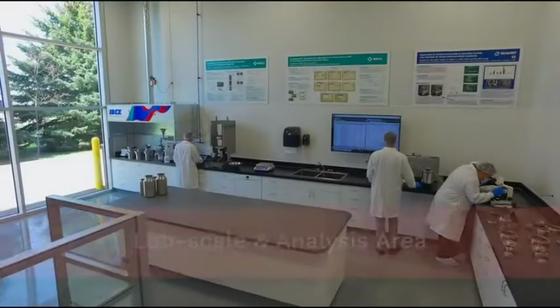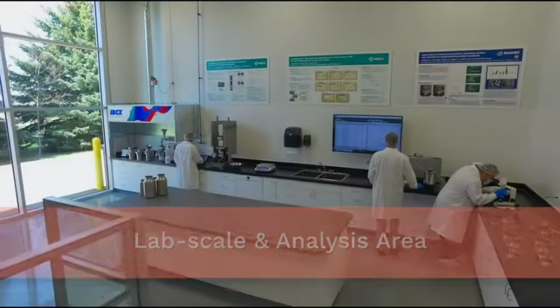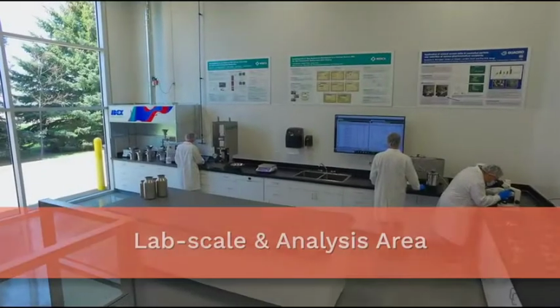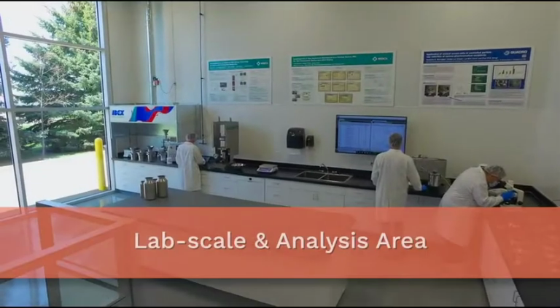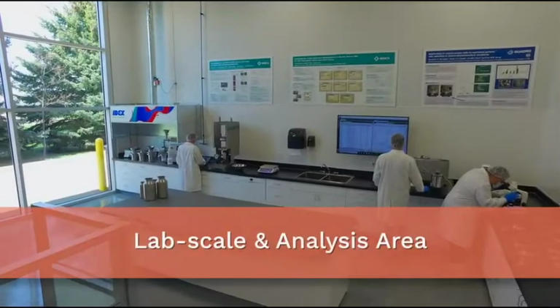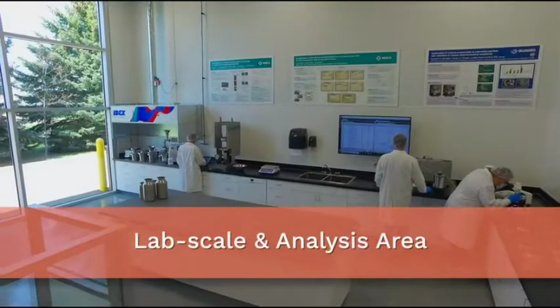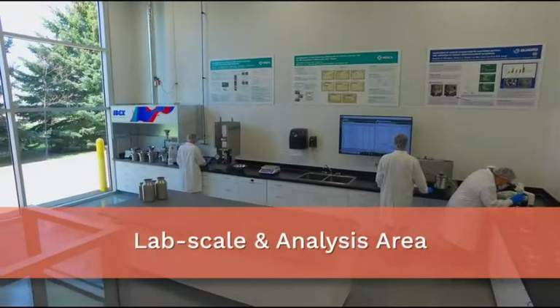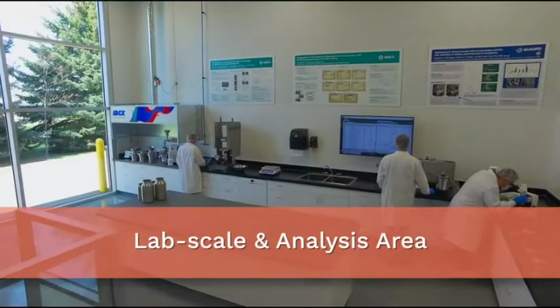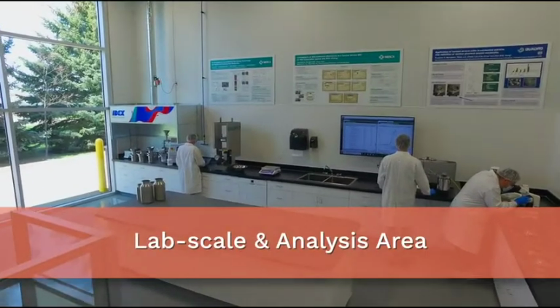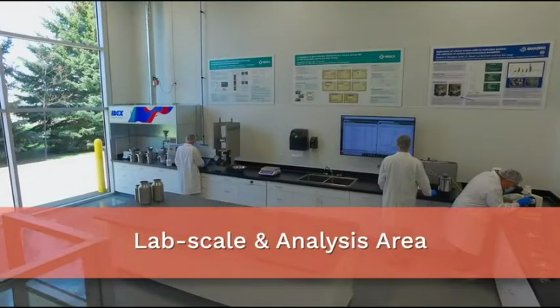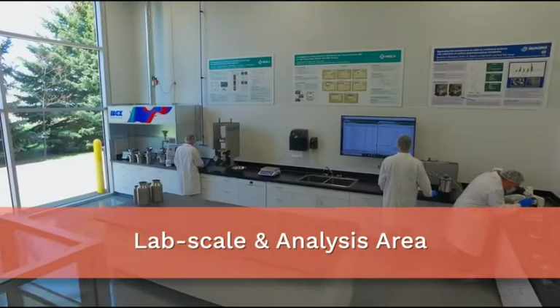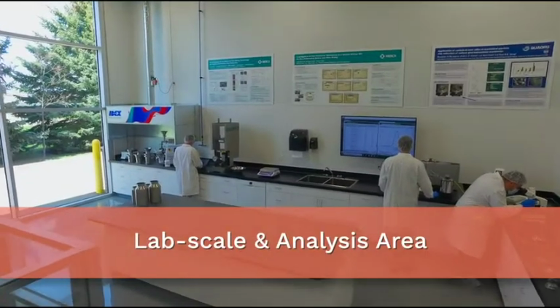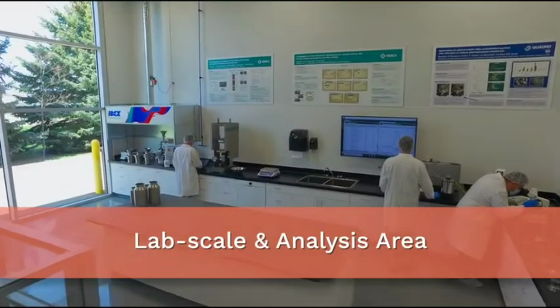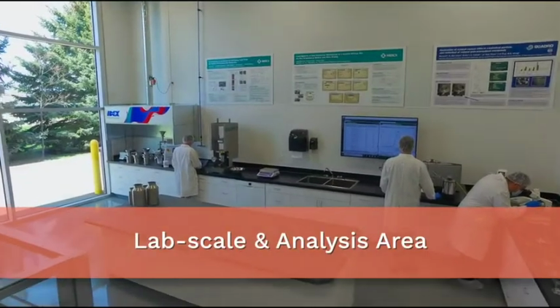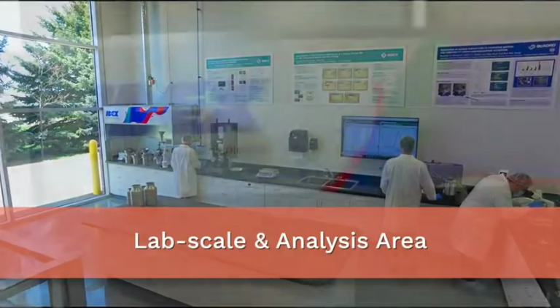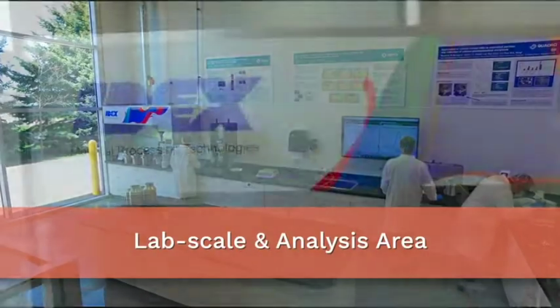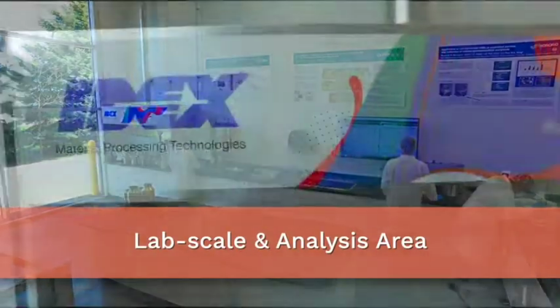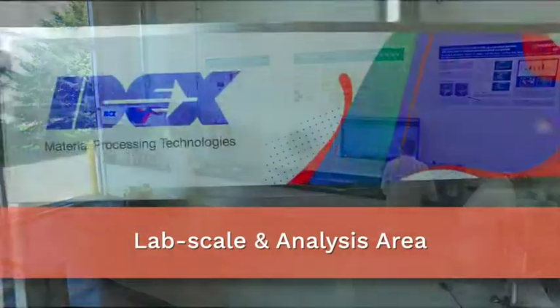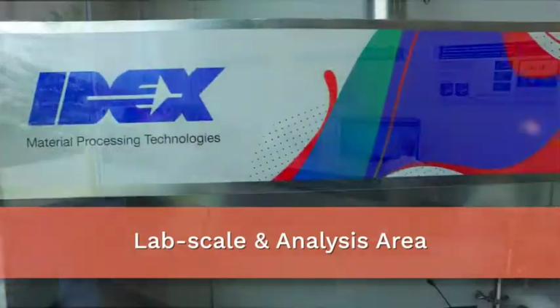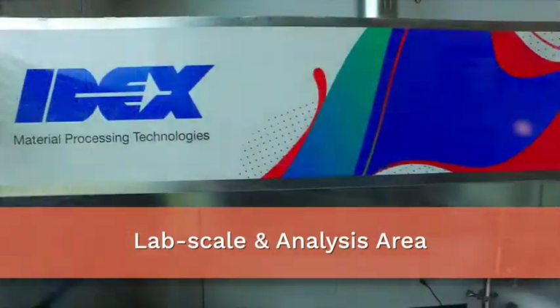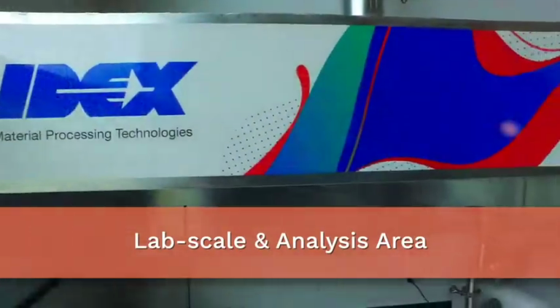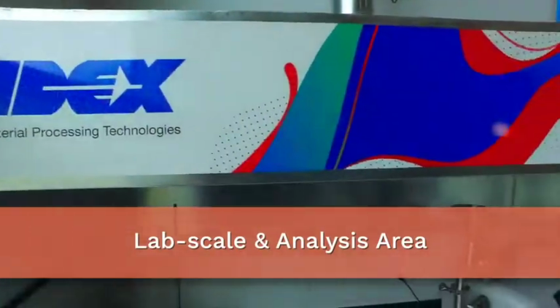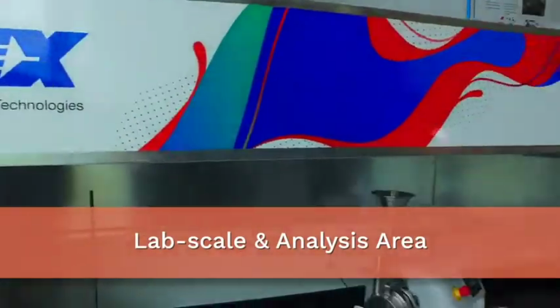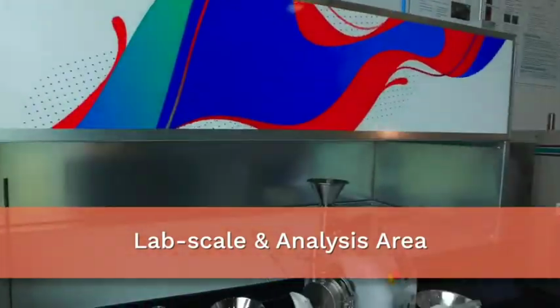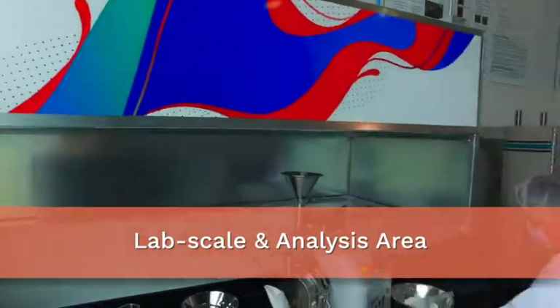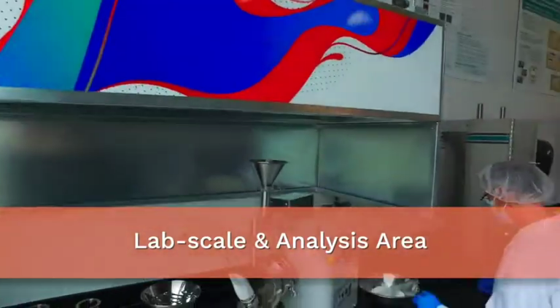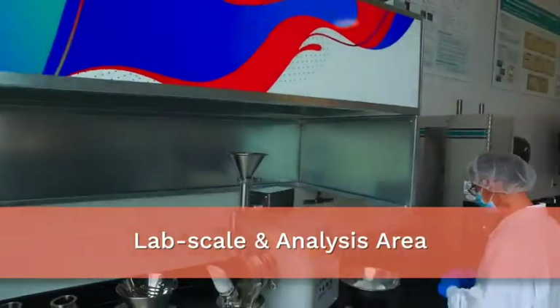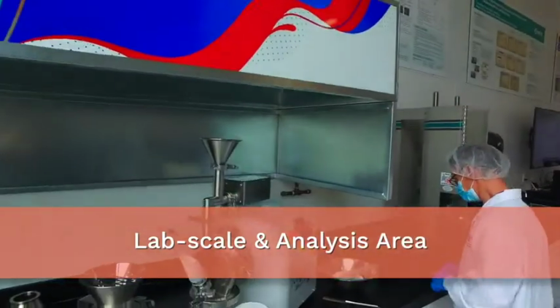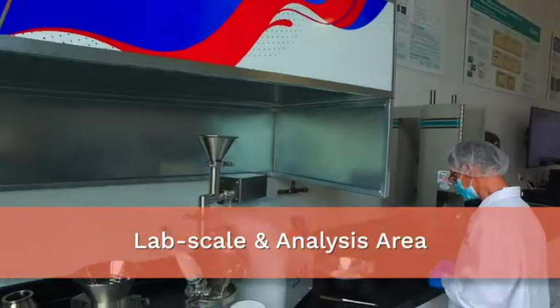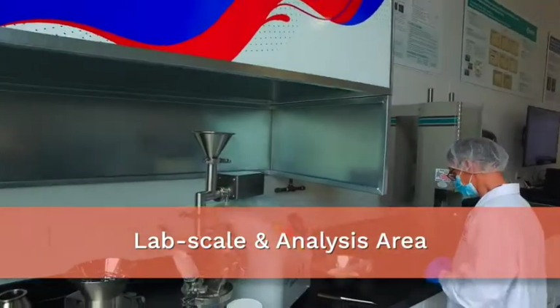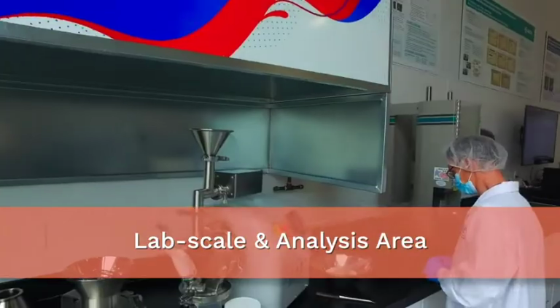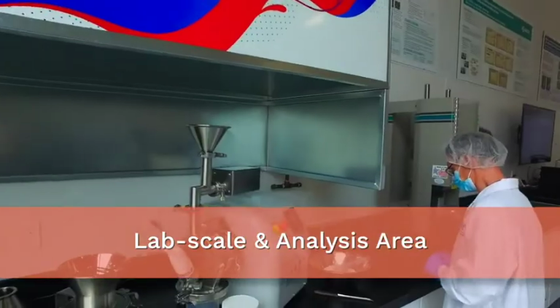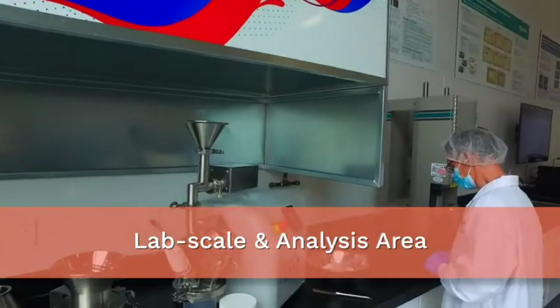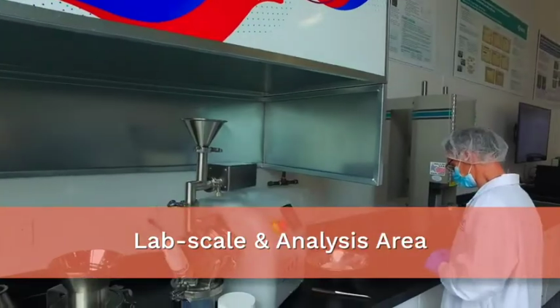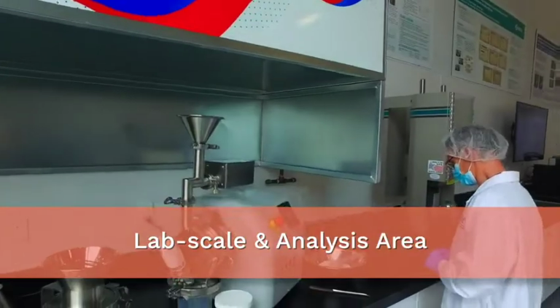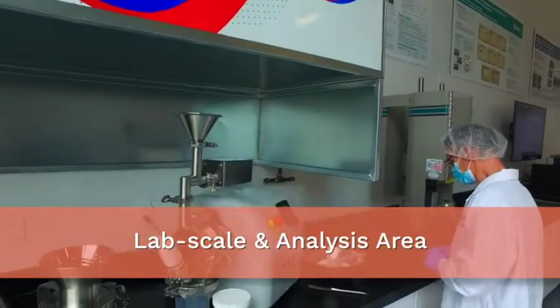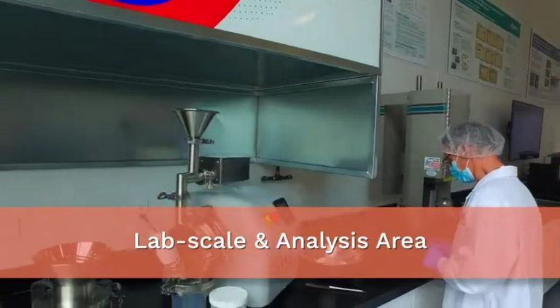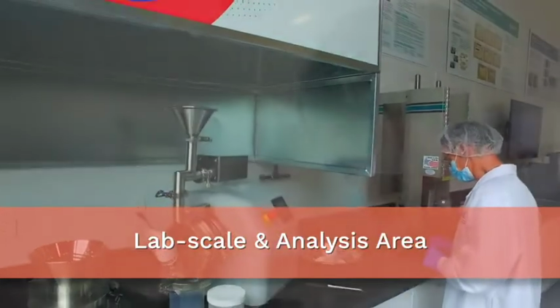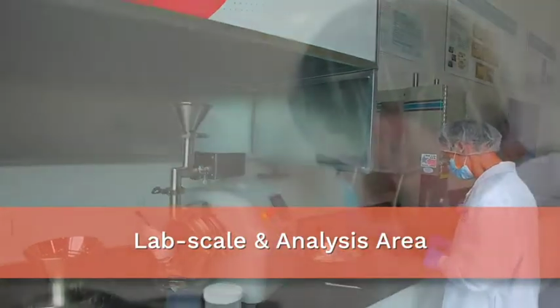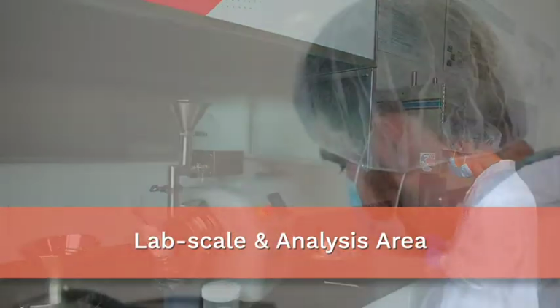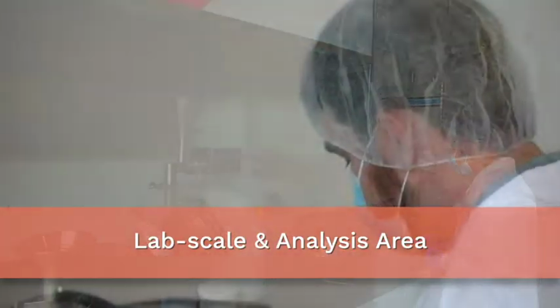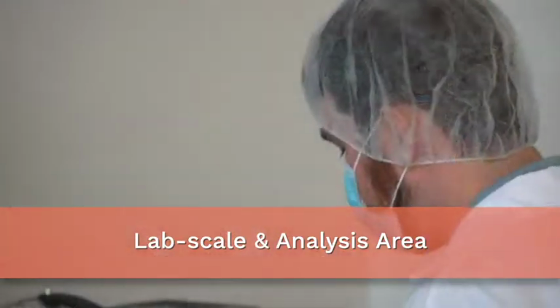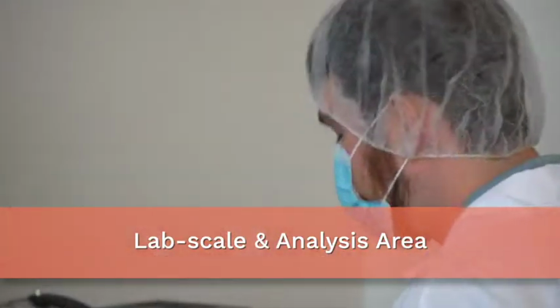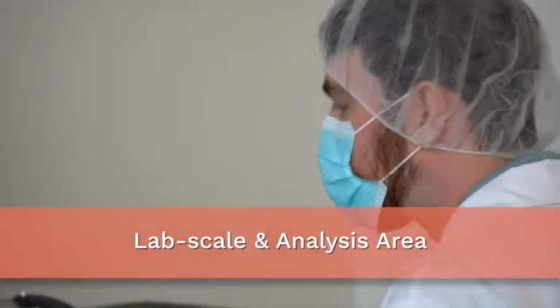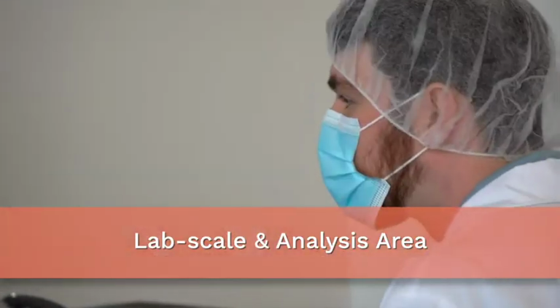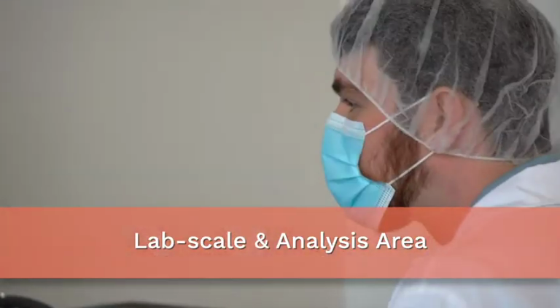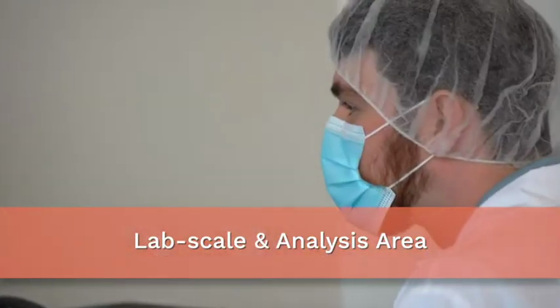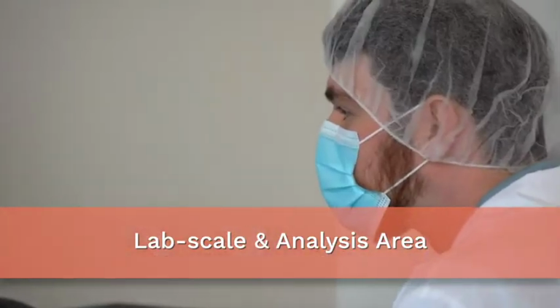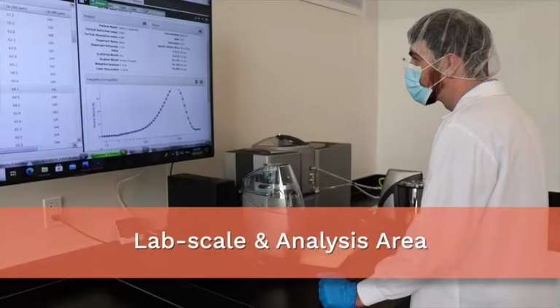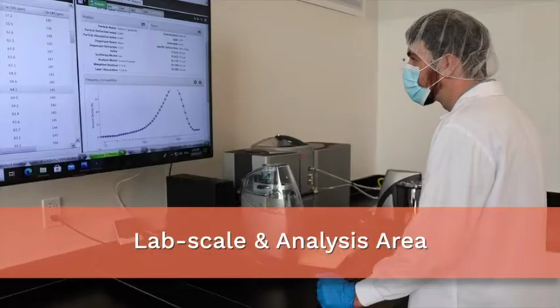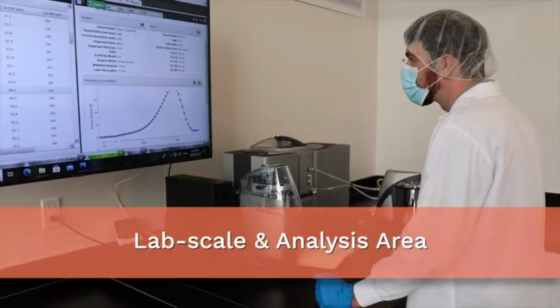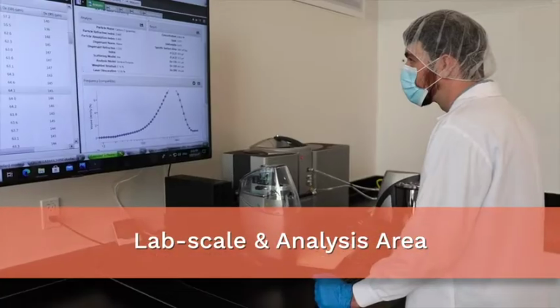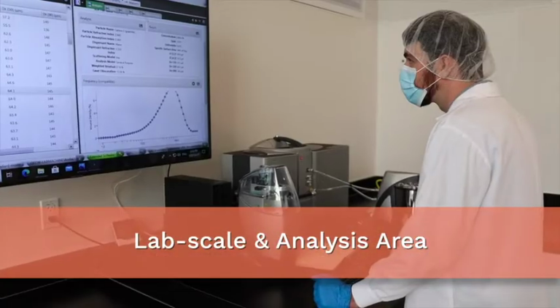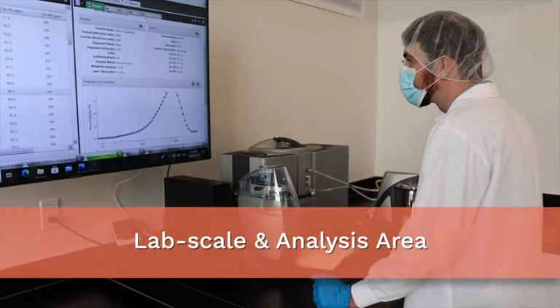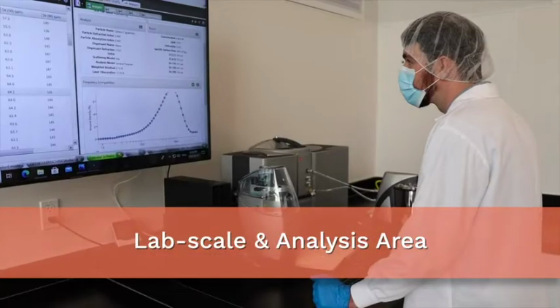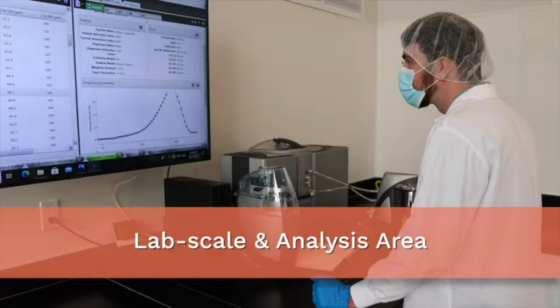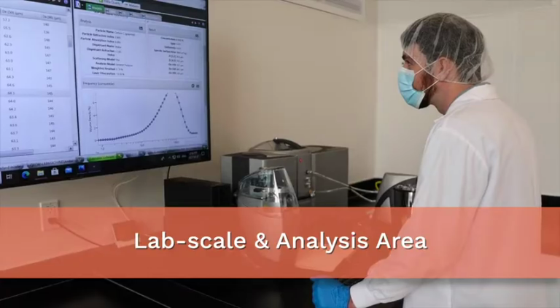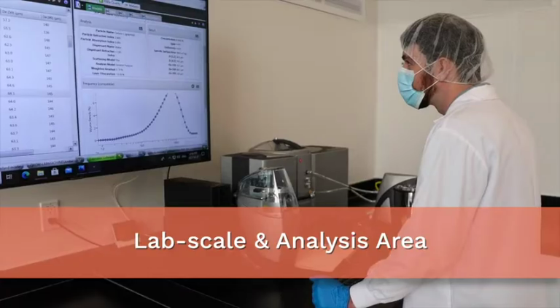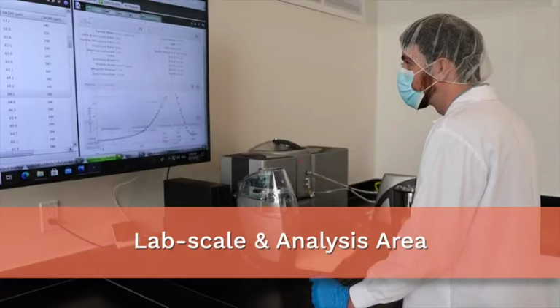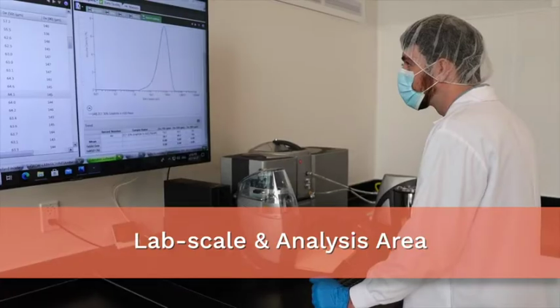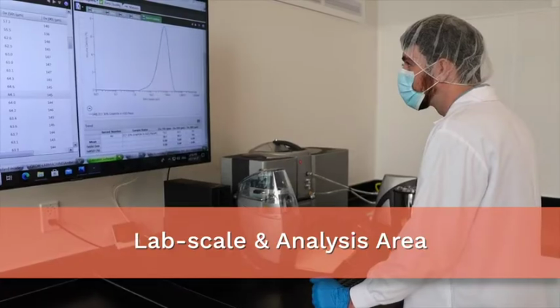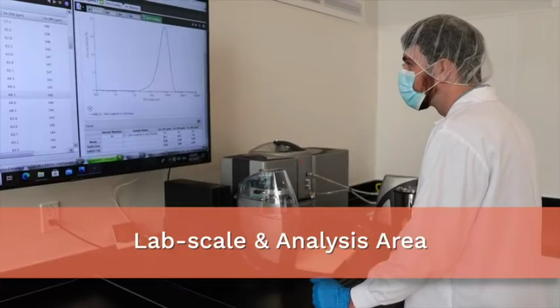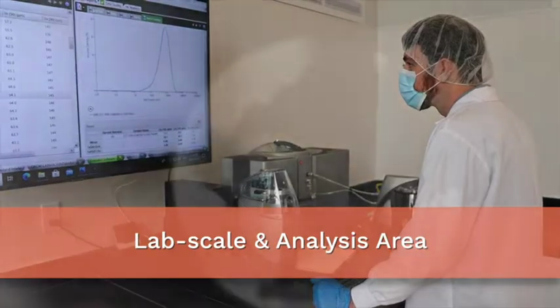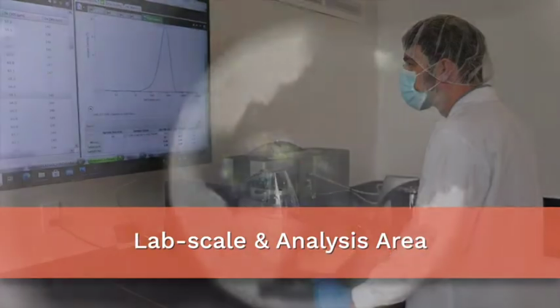We have a state-of-the-art analysis area where we have the equipment to be able to do our laser diffraction for particle size analysis.